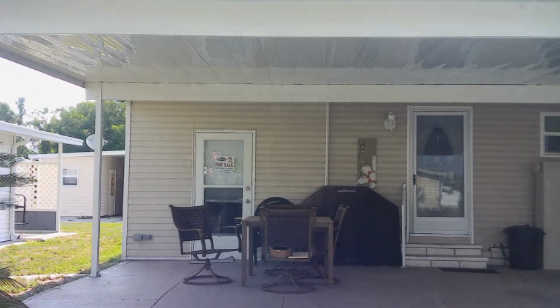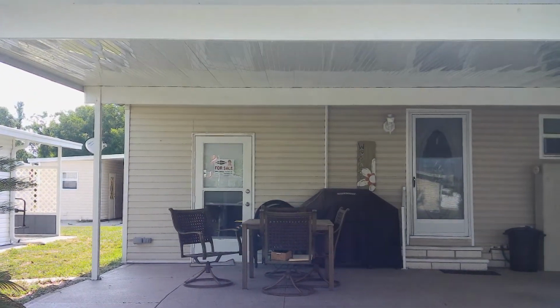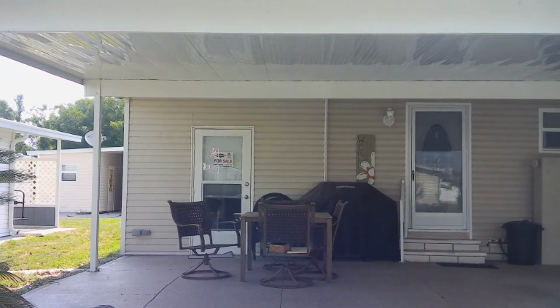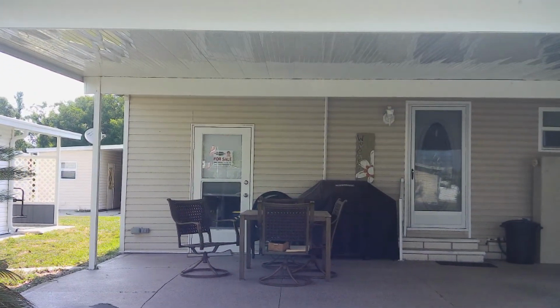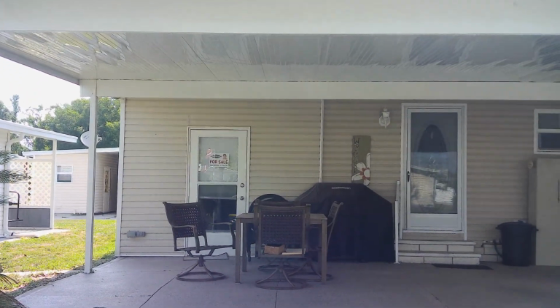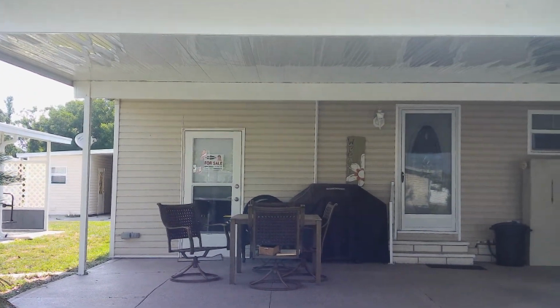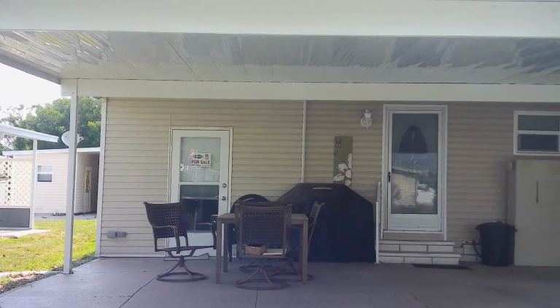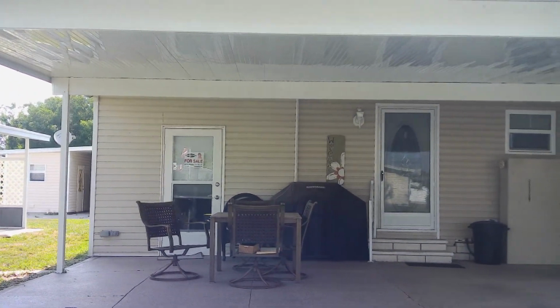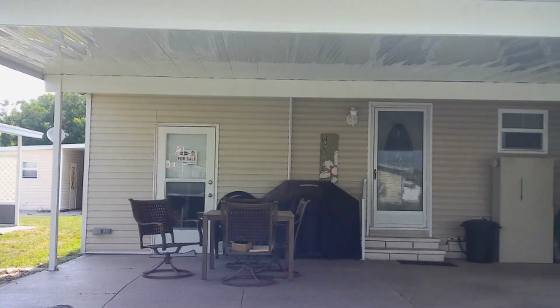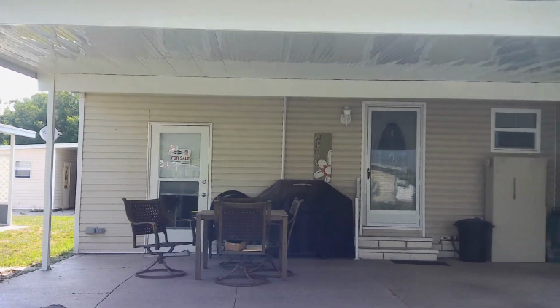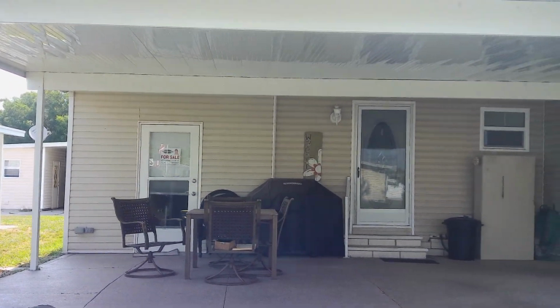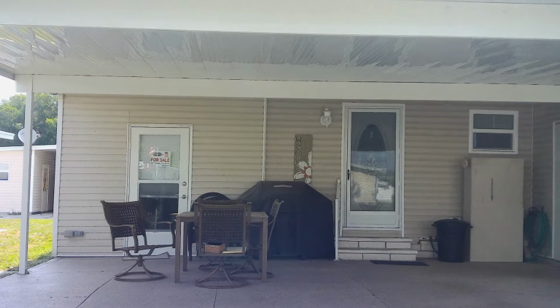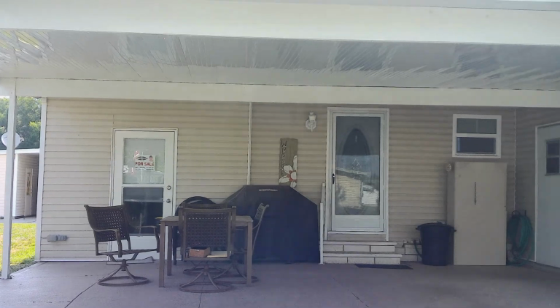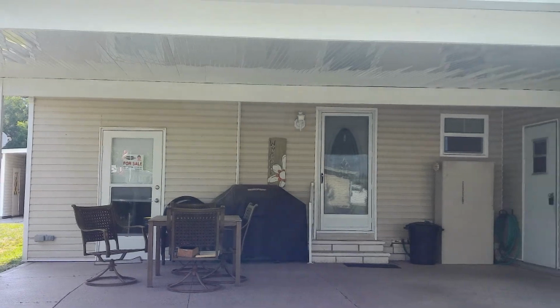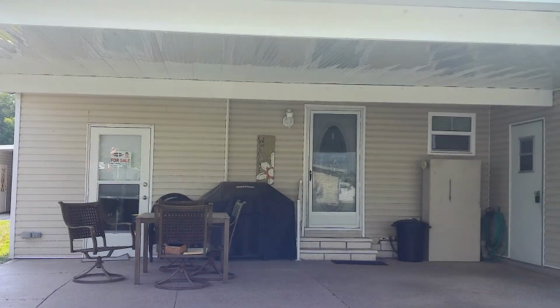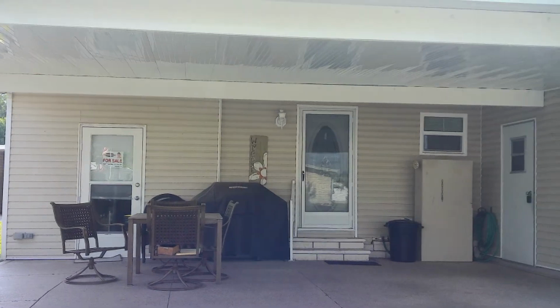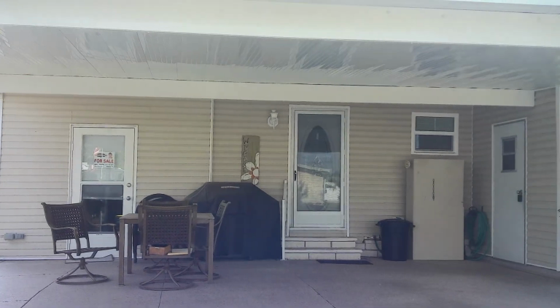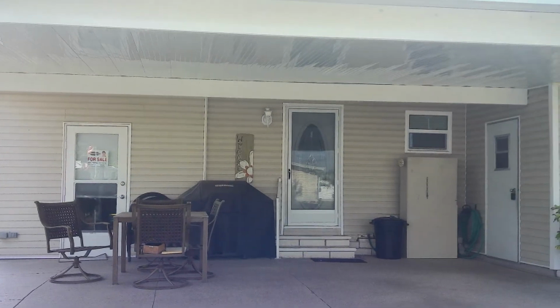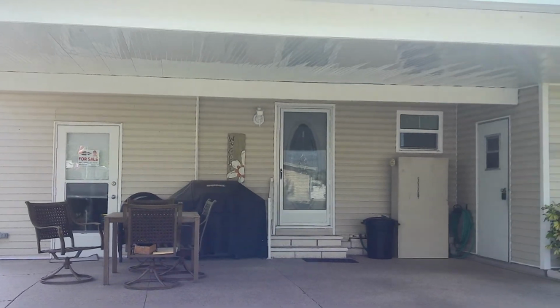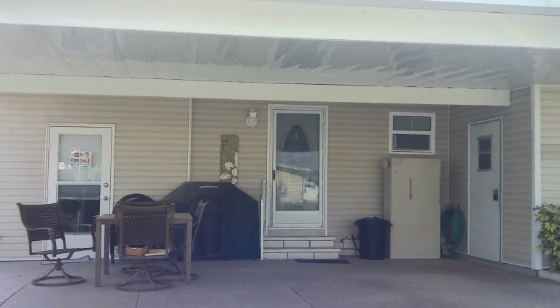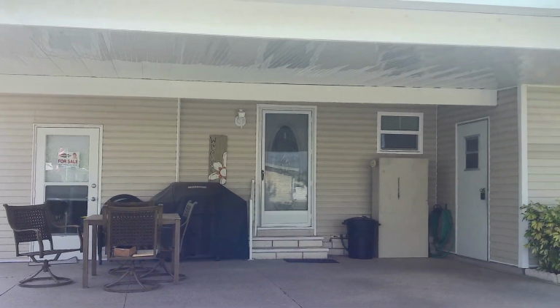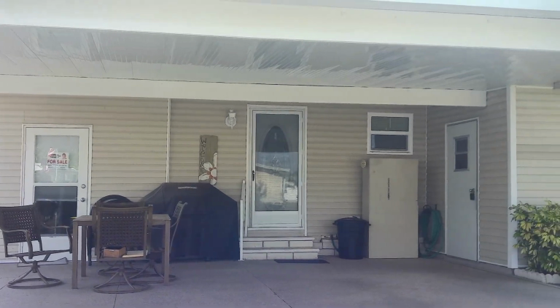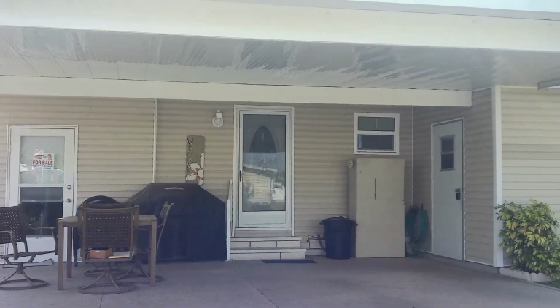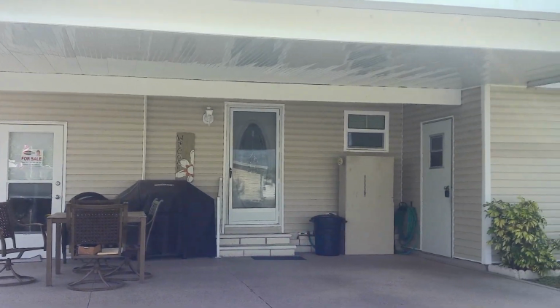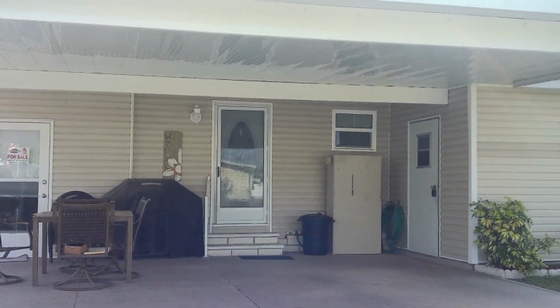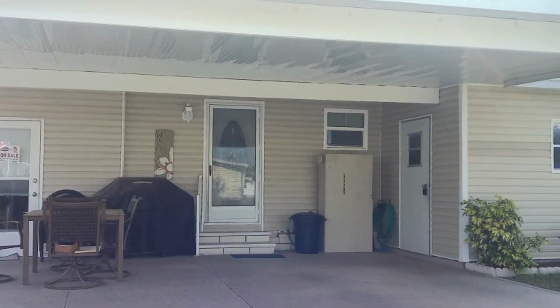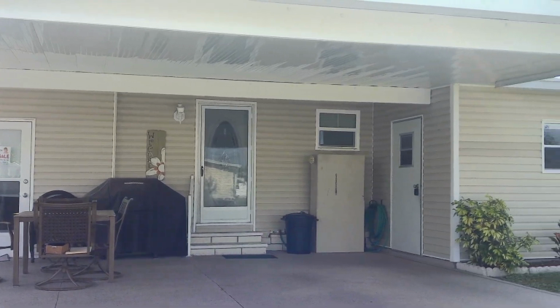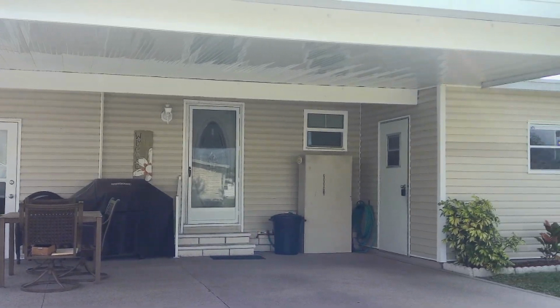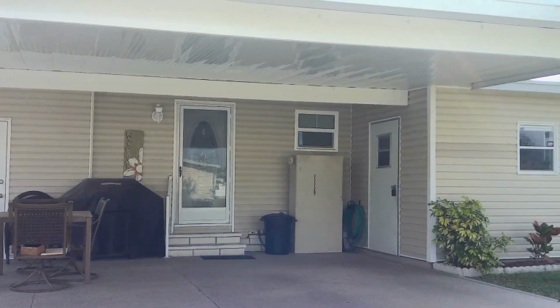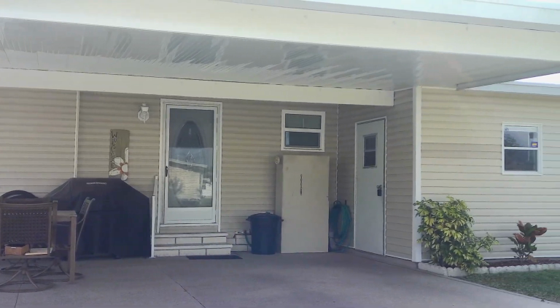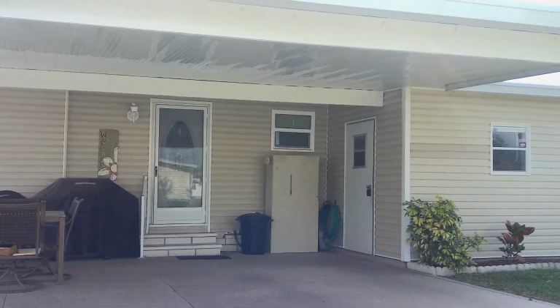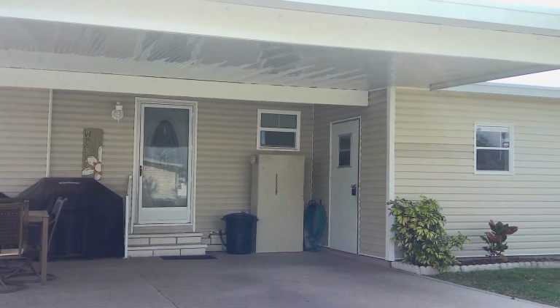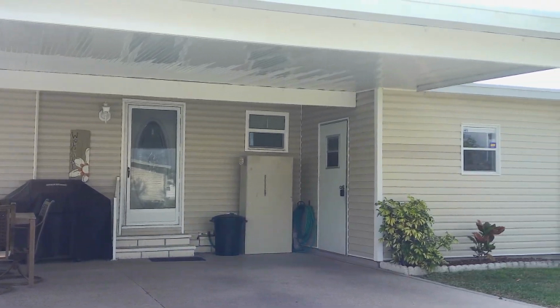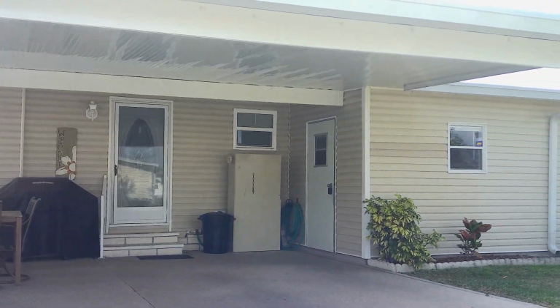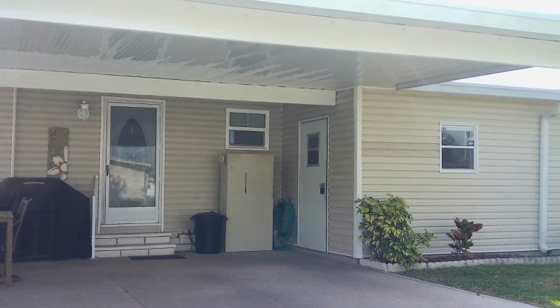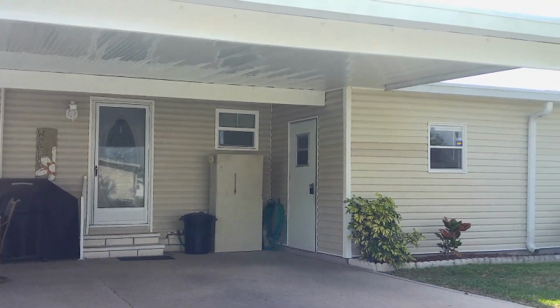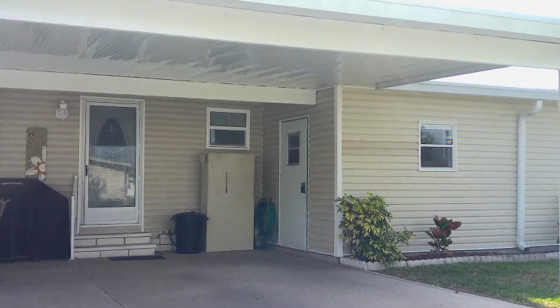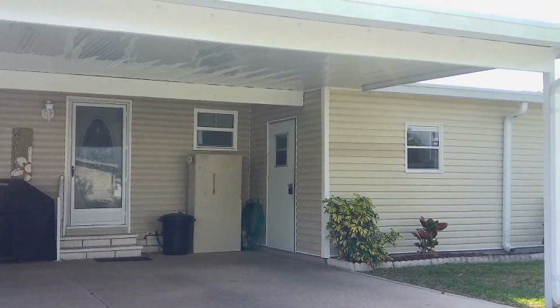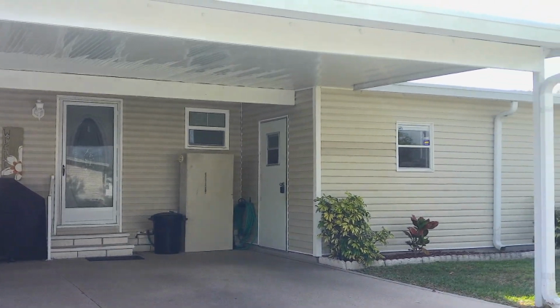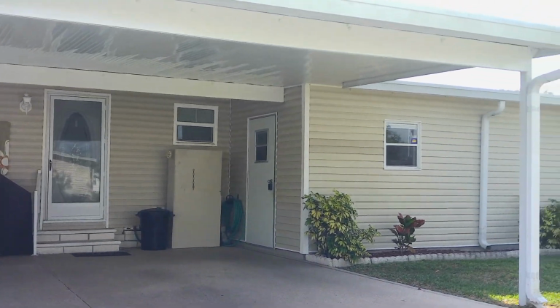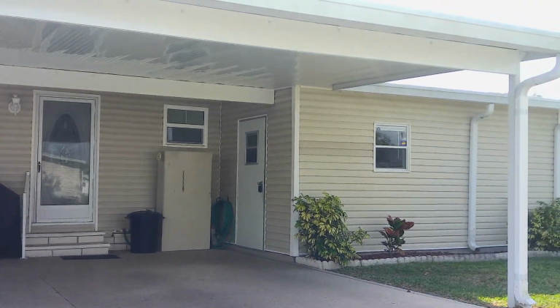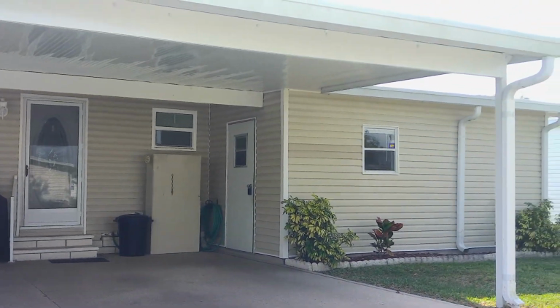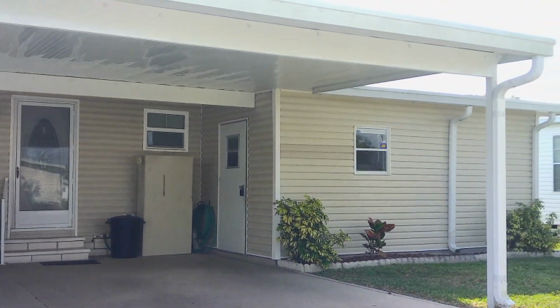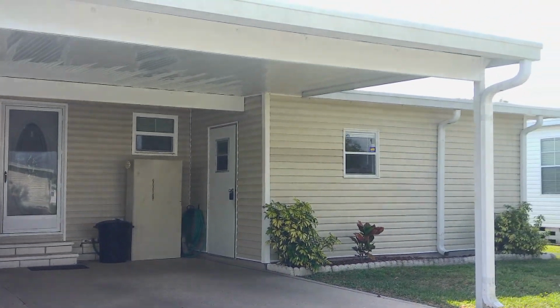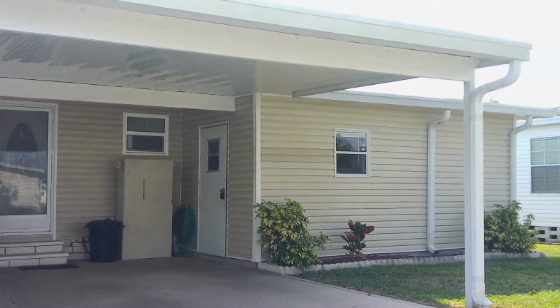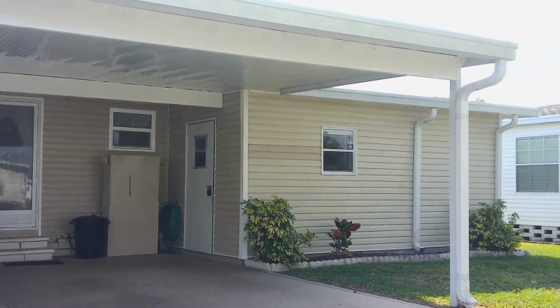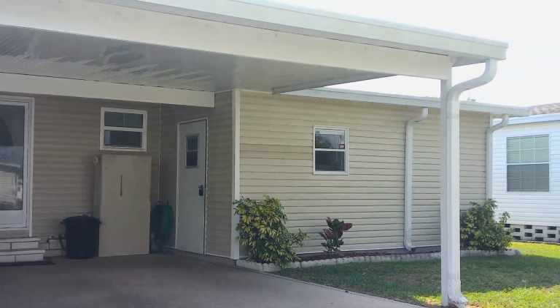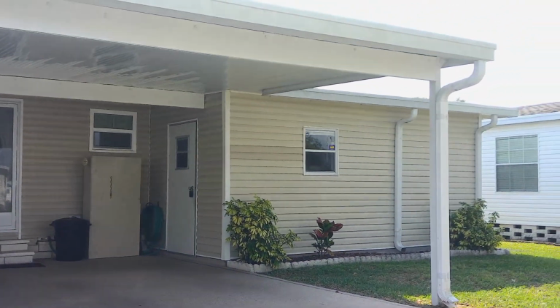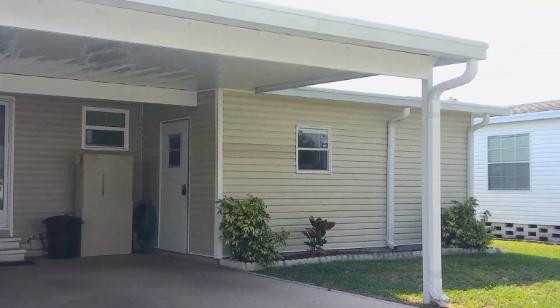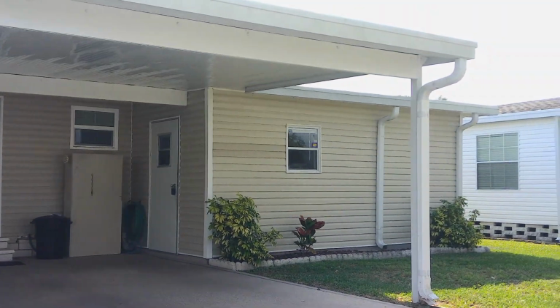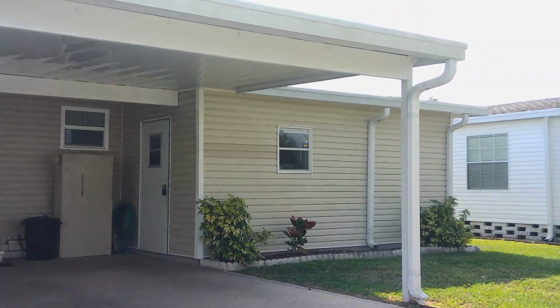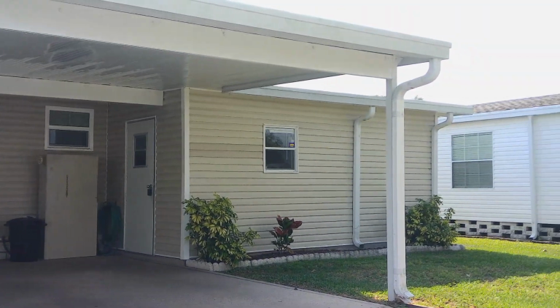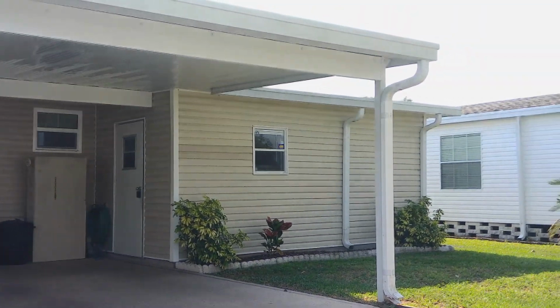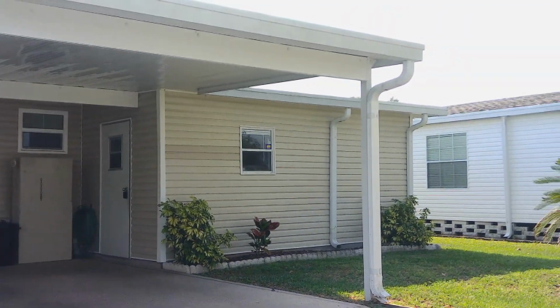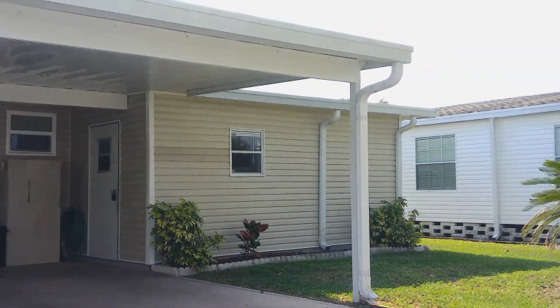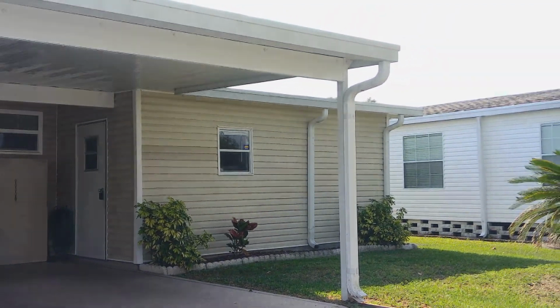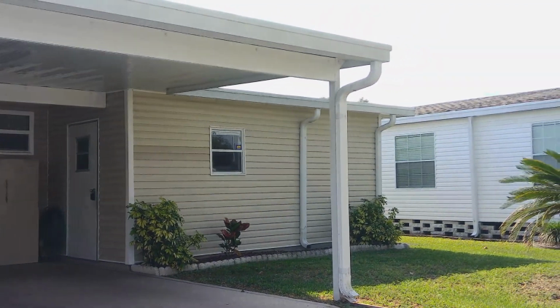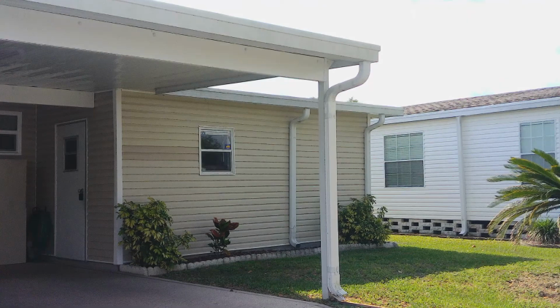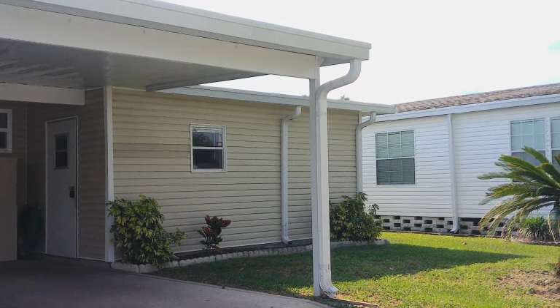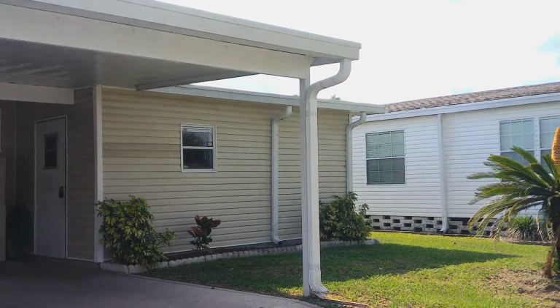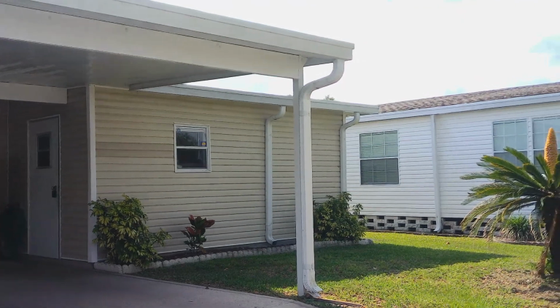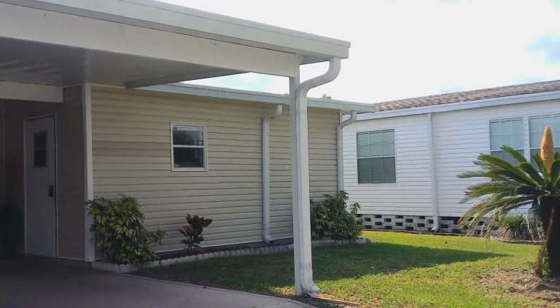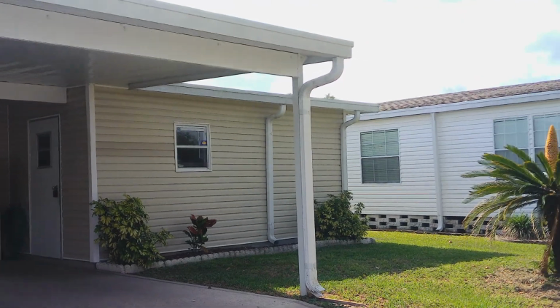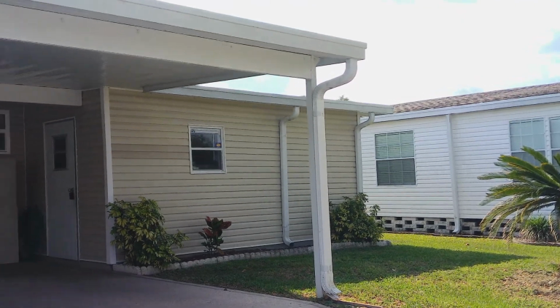This is a two bedroom, two bath, 1992. The price of this home is $49,000.